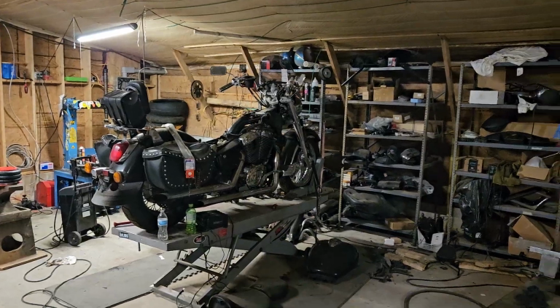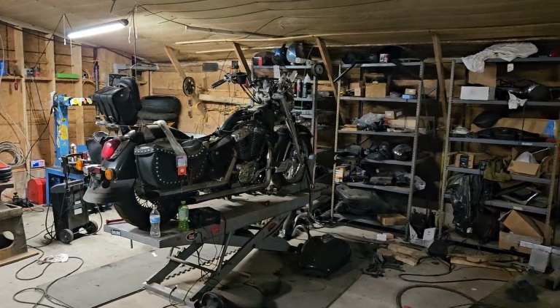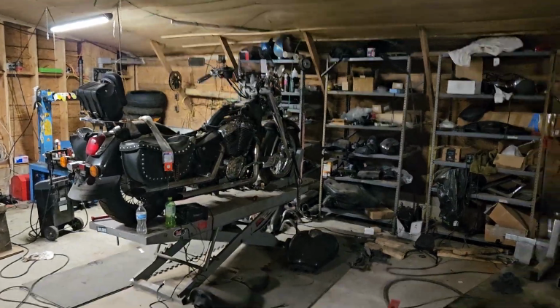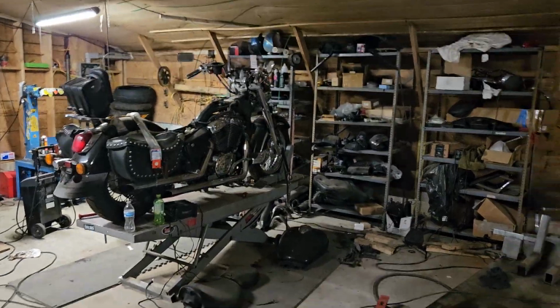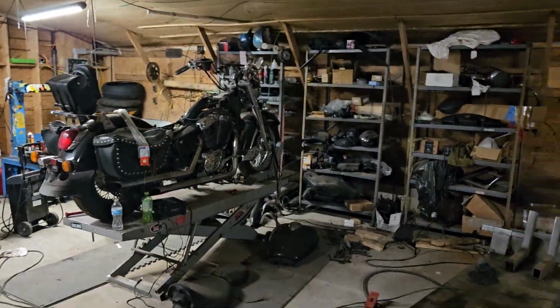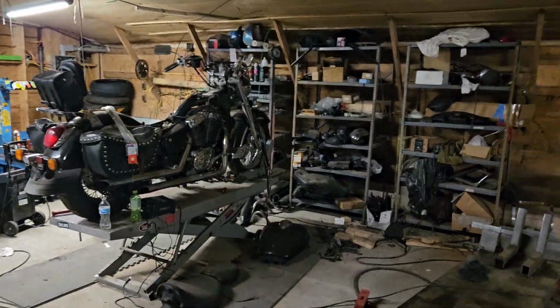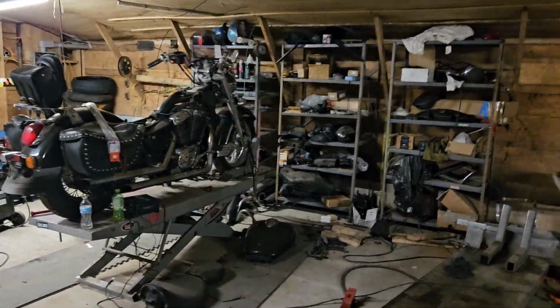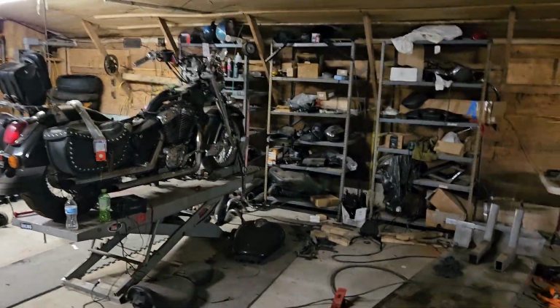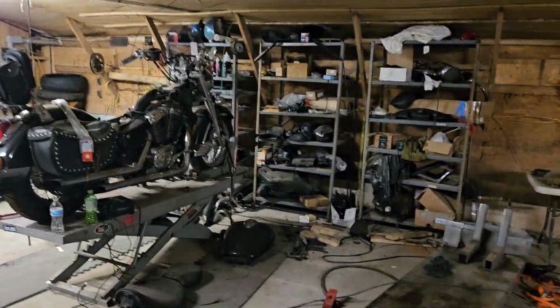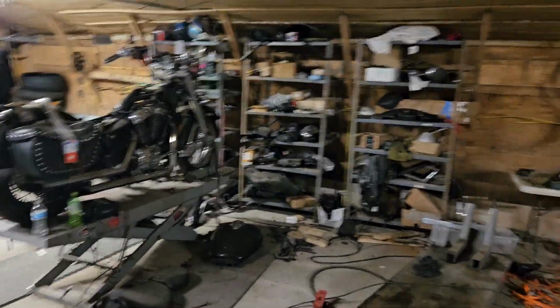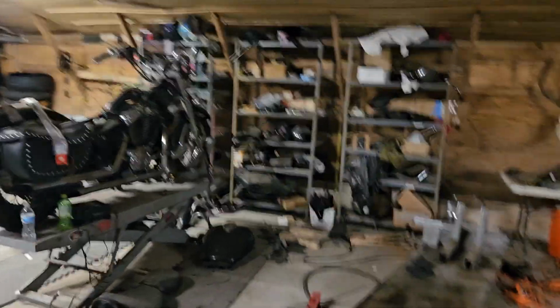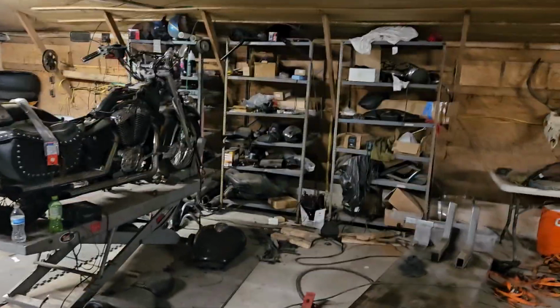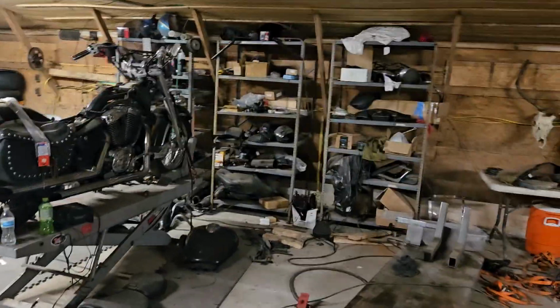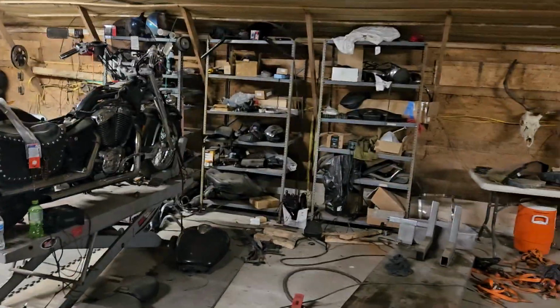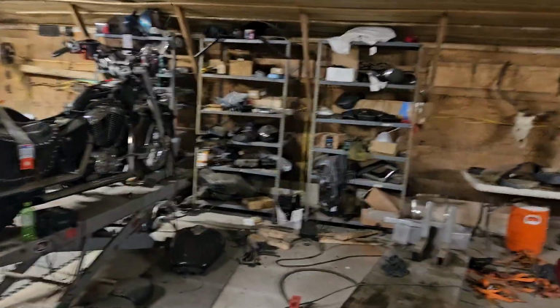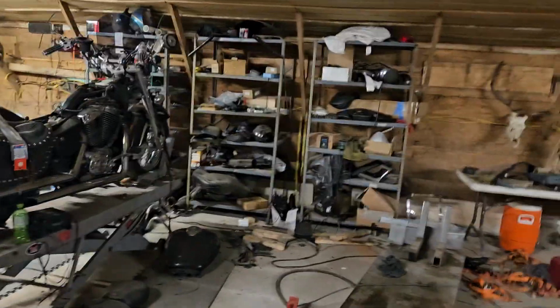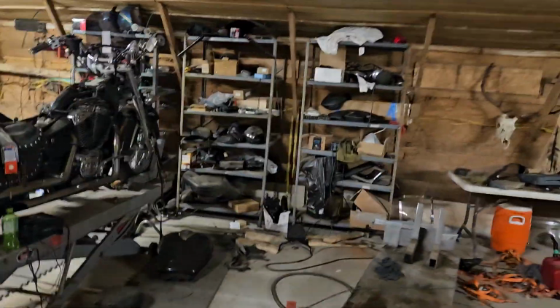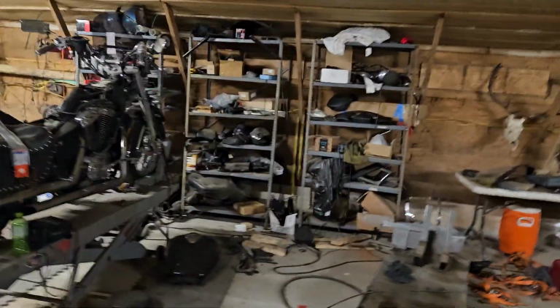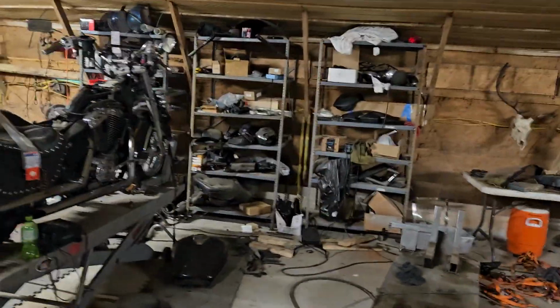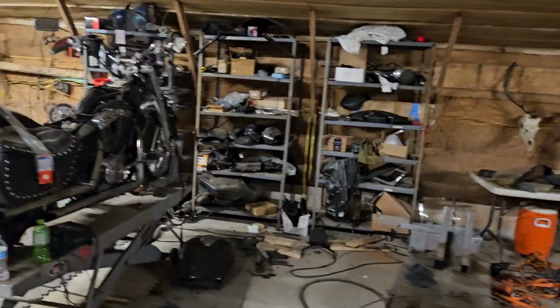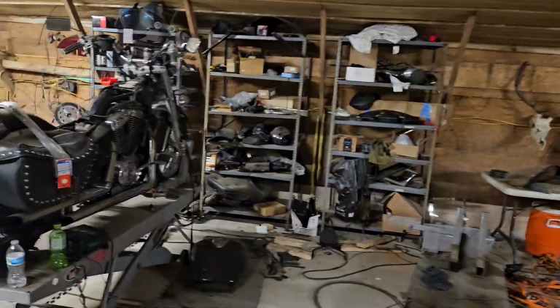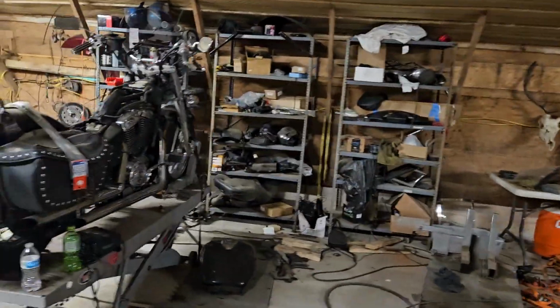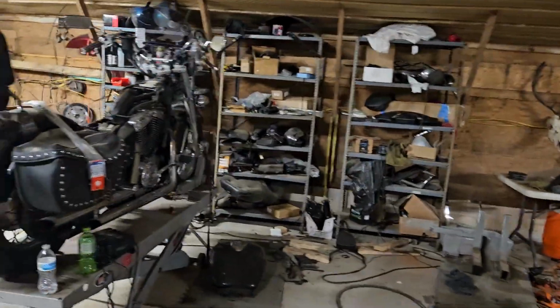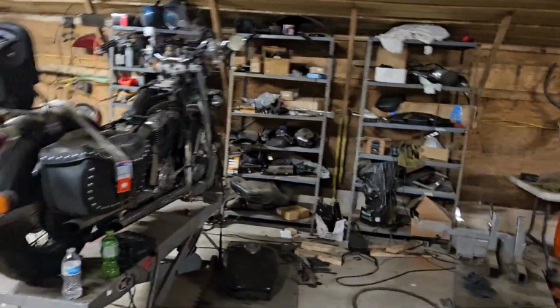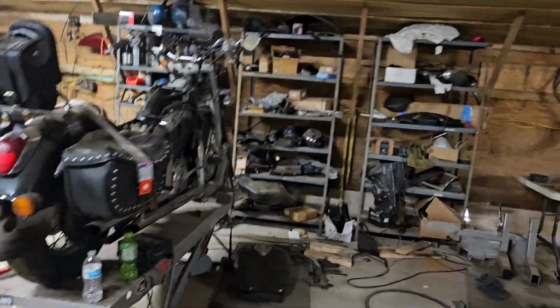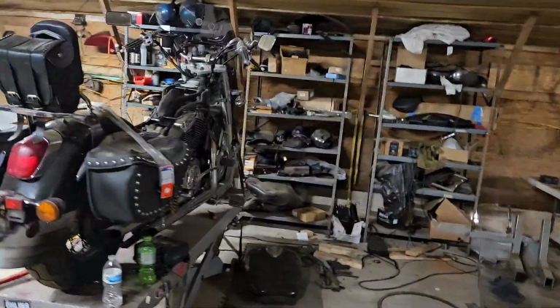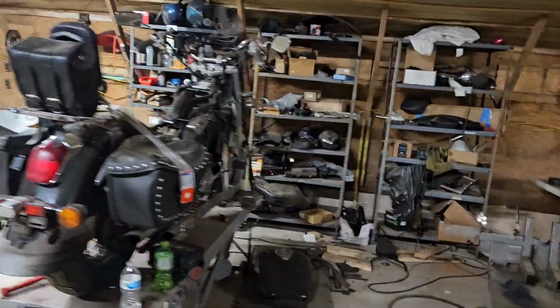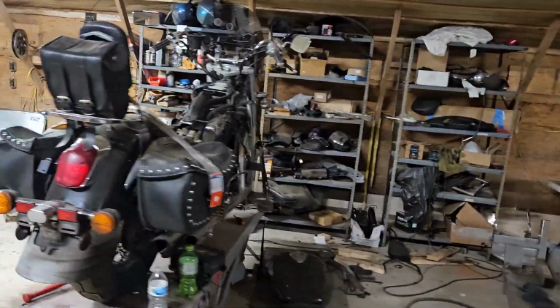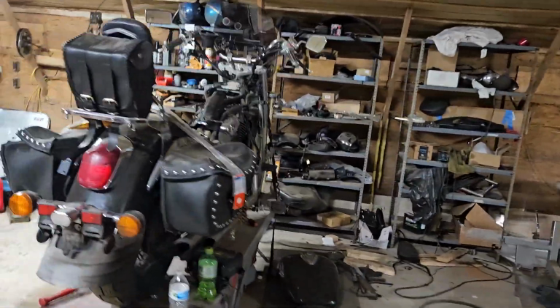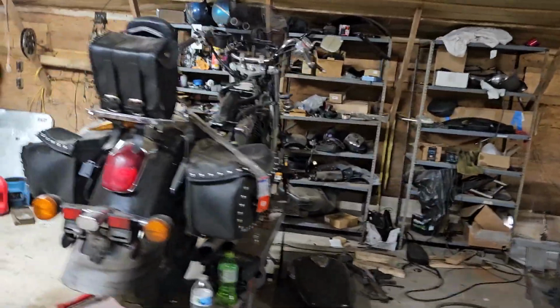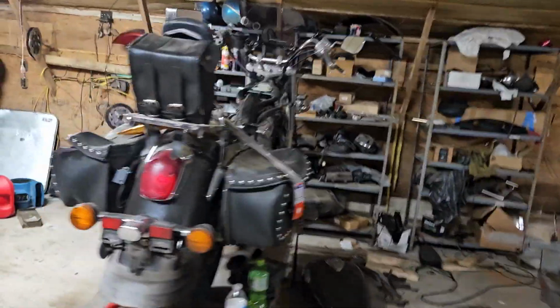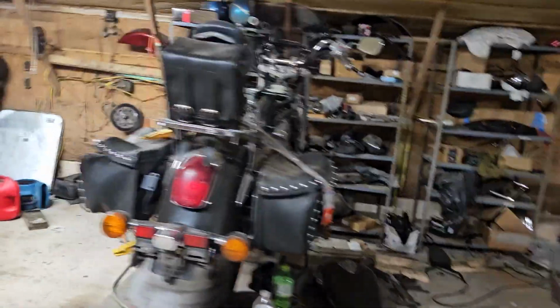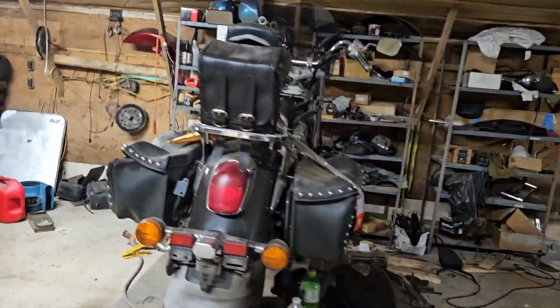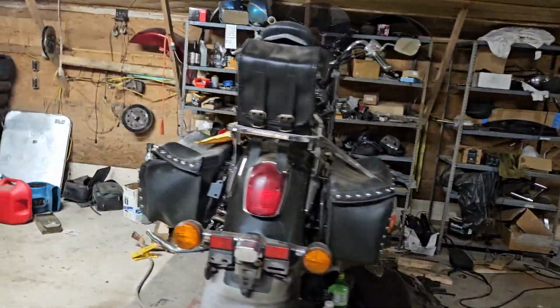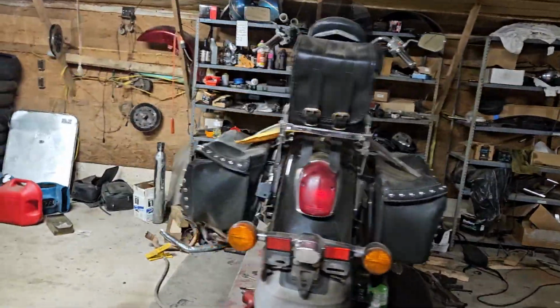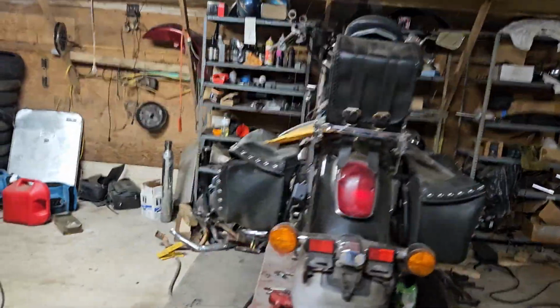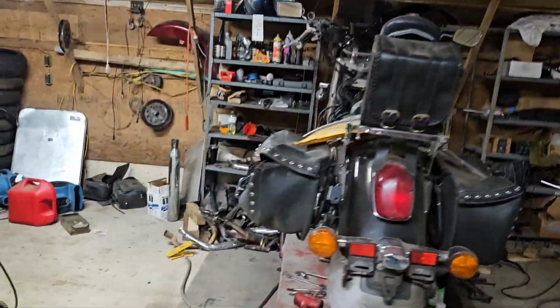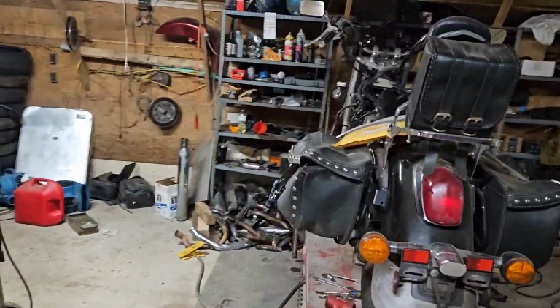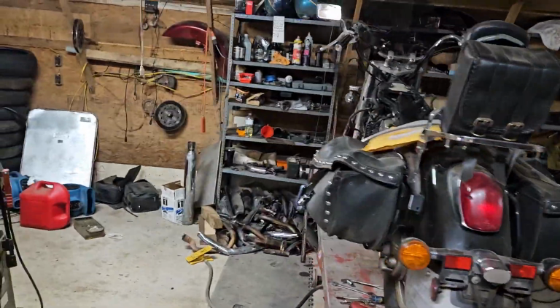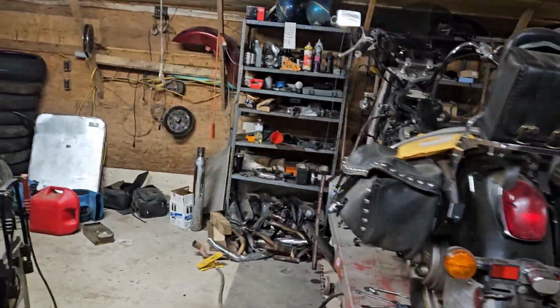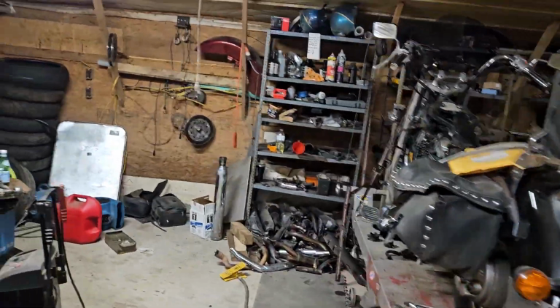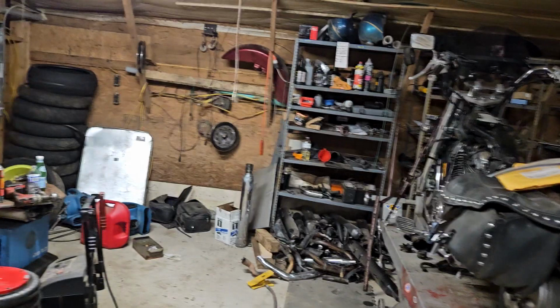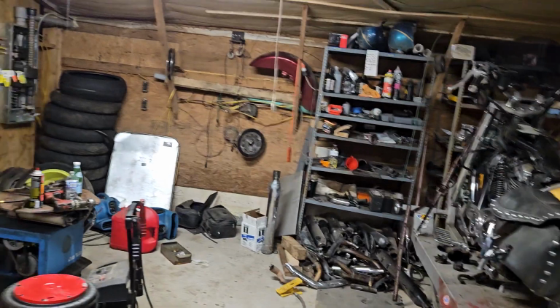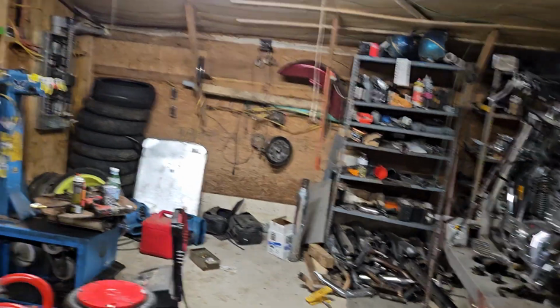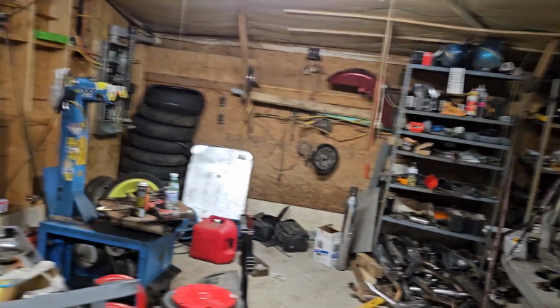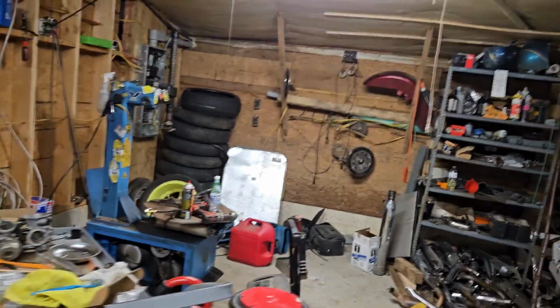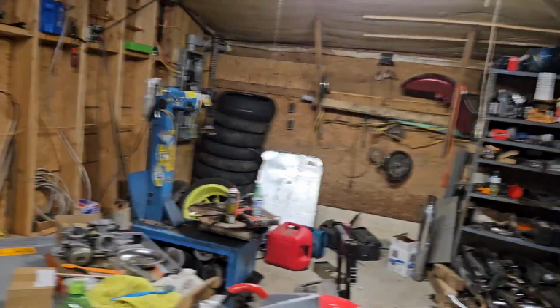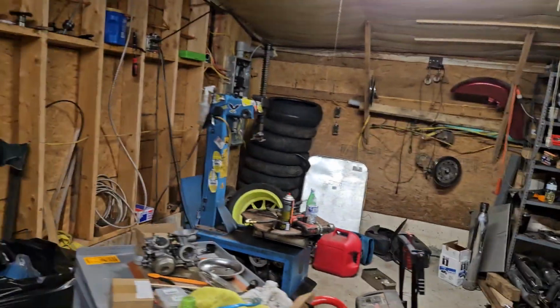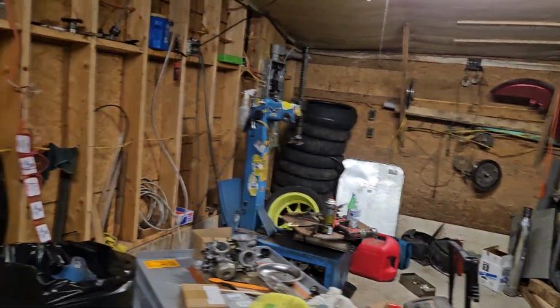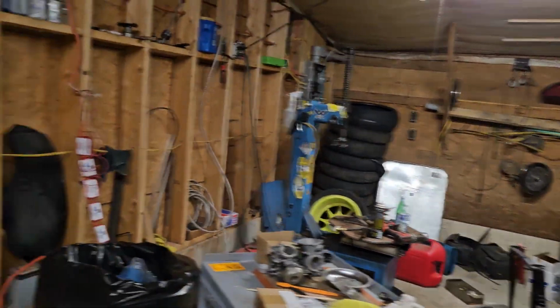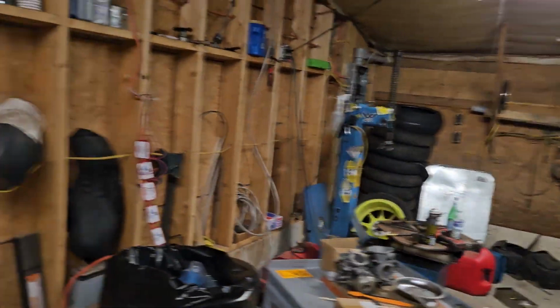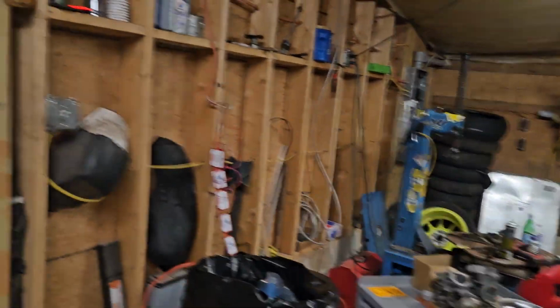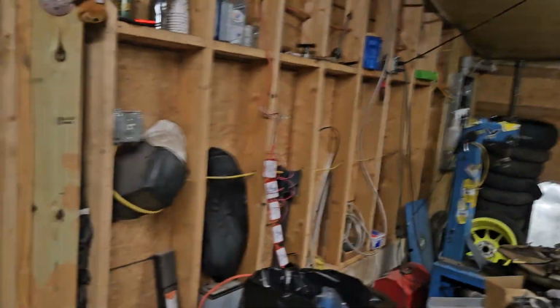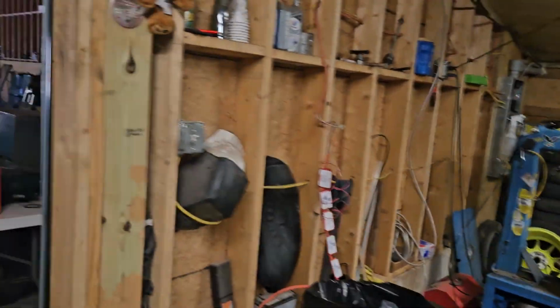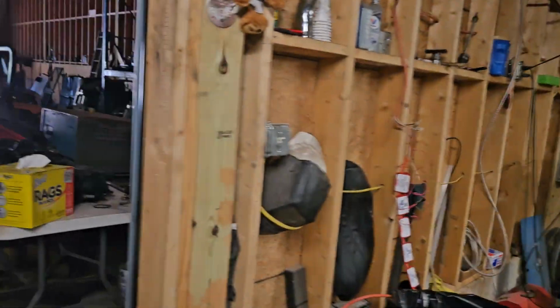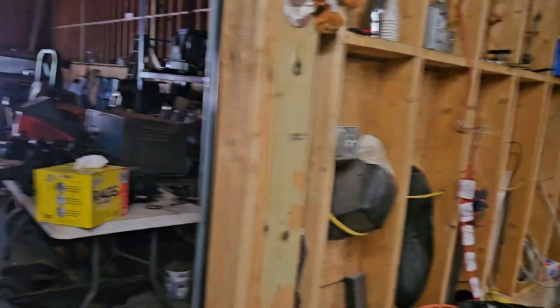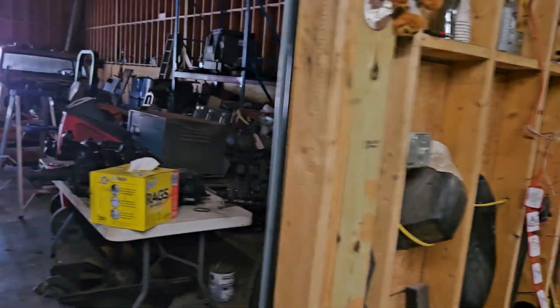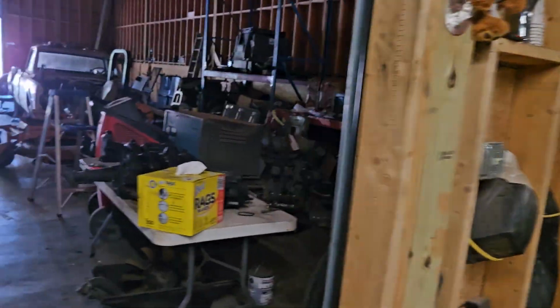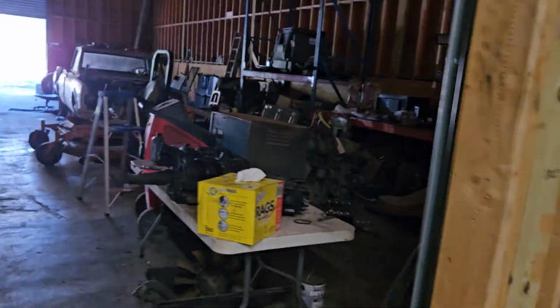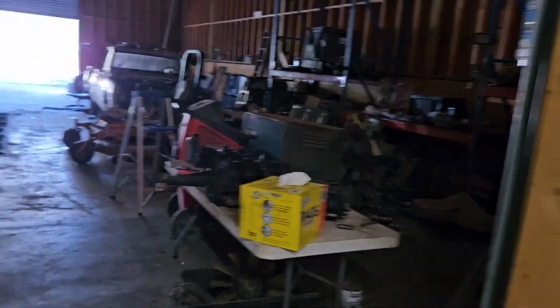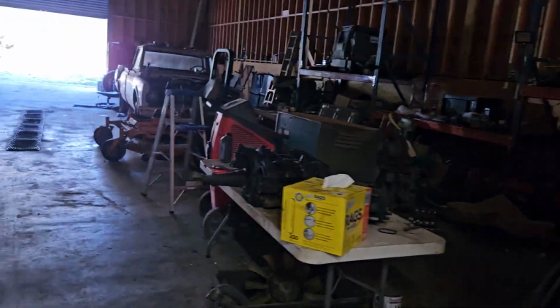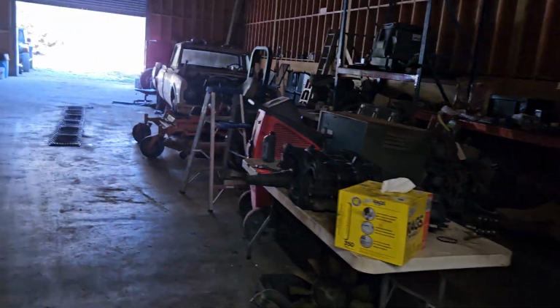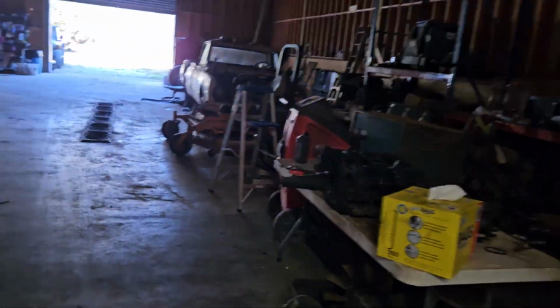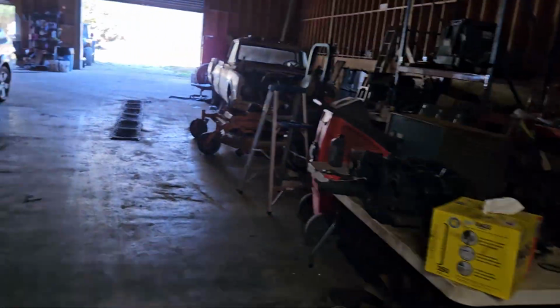All right, we just got to Georgia. We picking up that surprise I told y'all about, but real quick, I'm at my brother's shop.